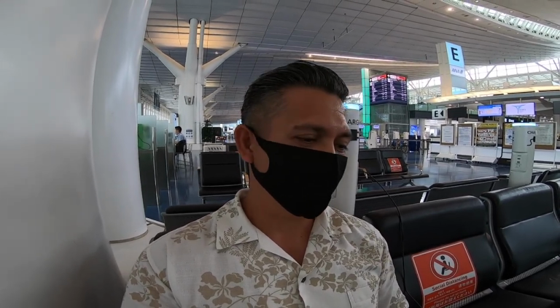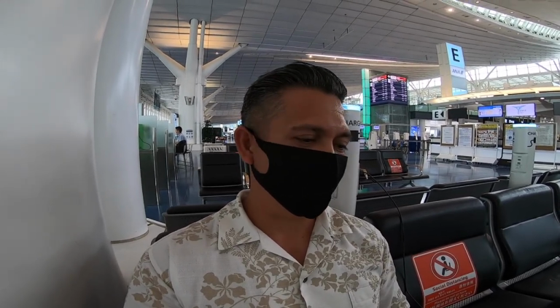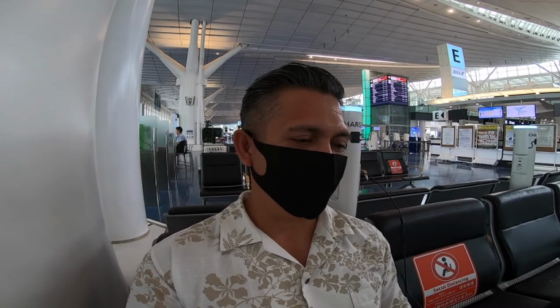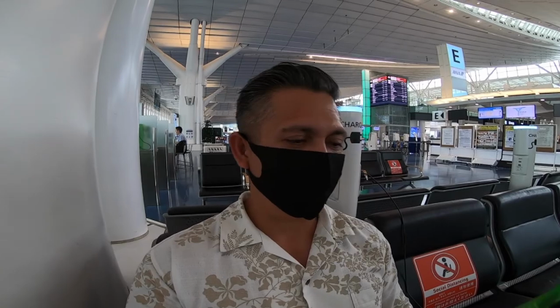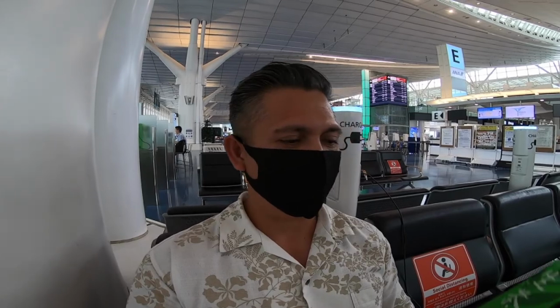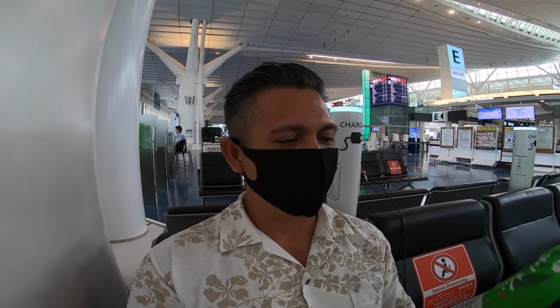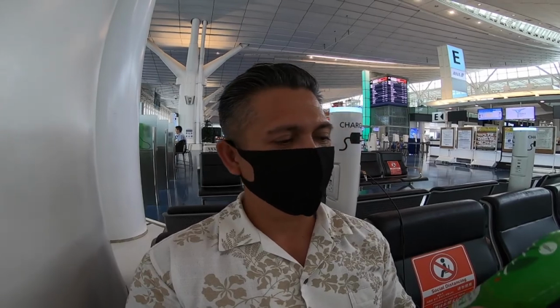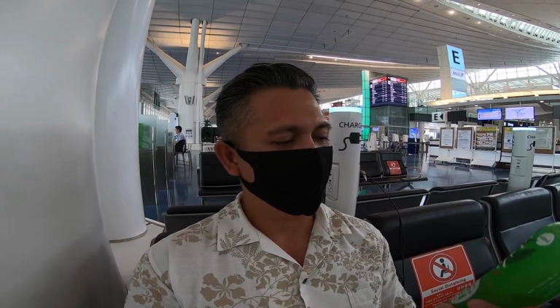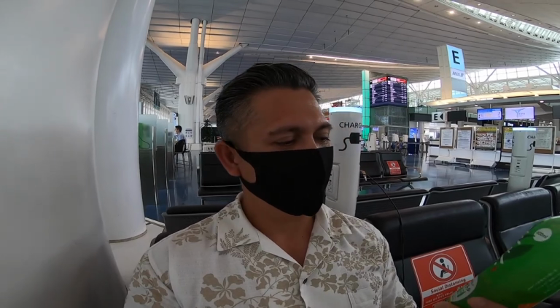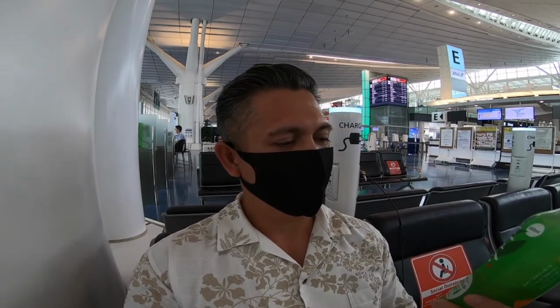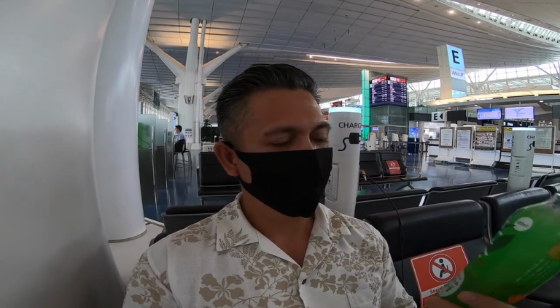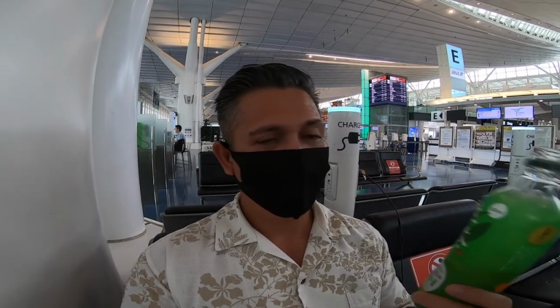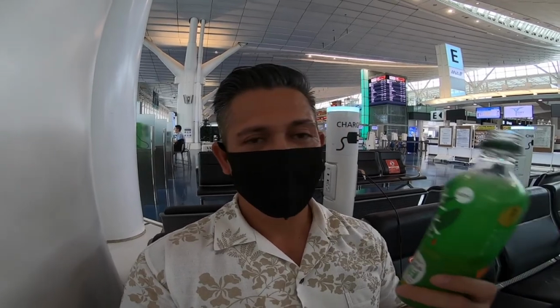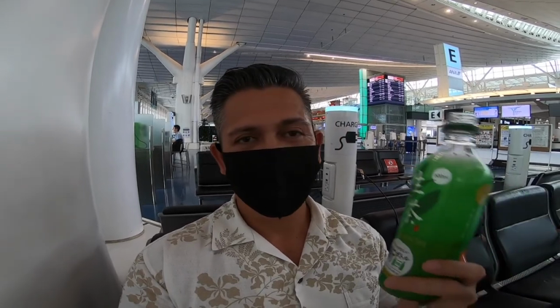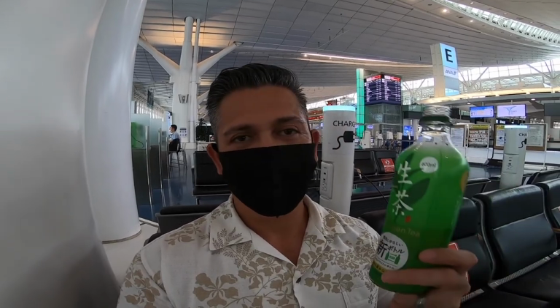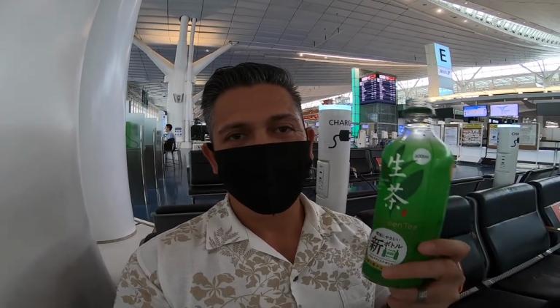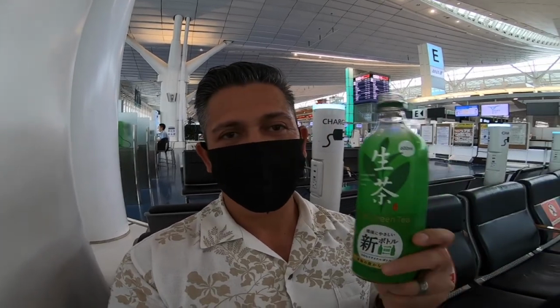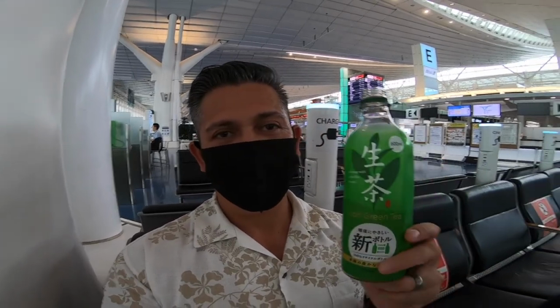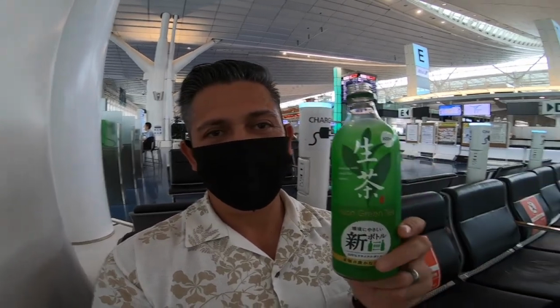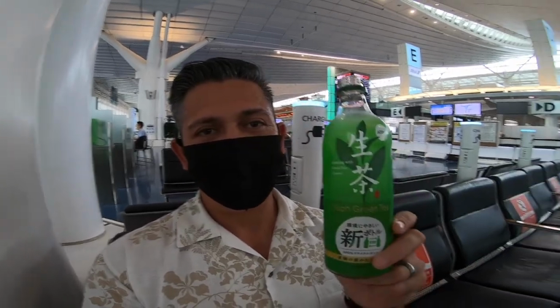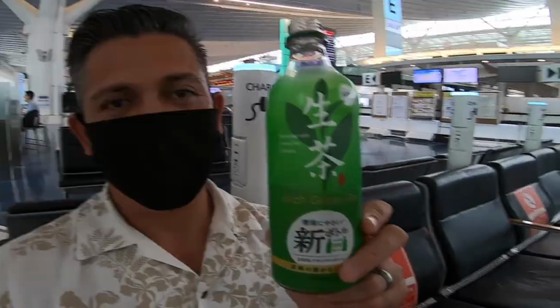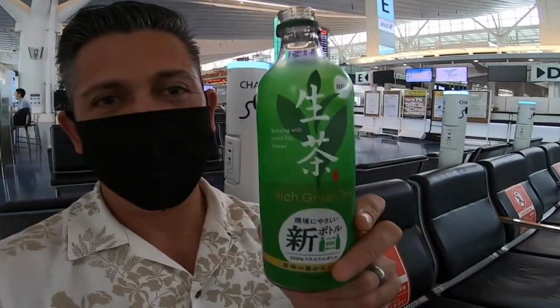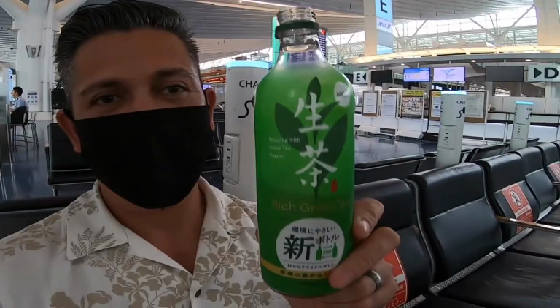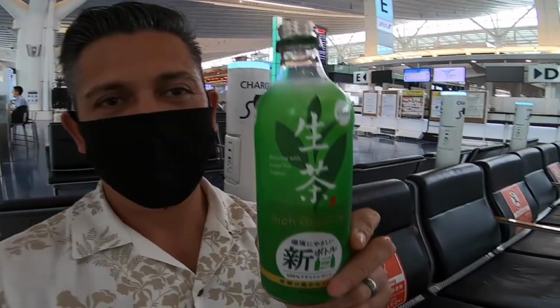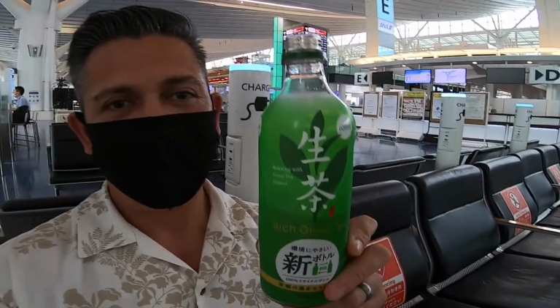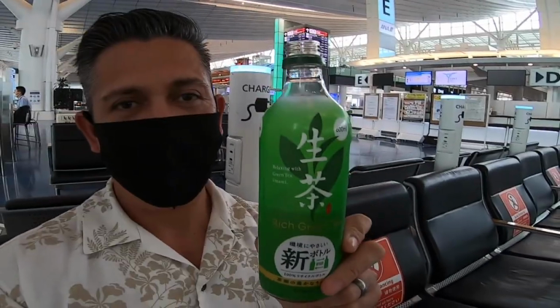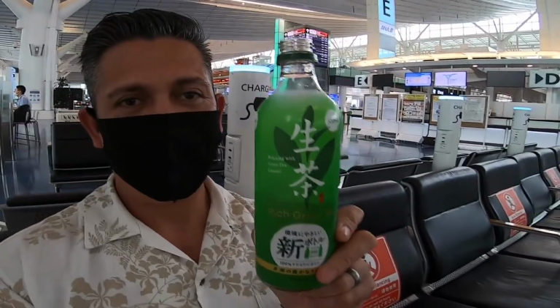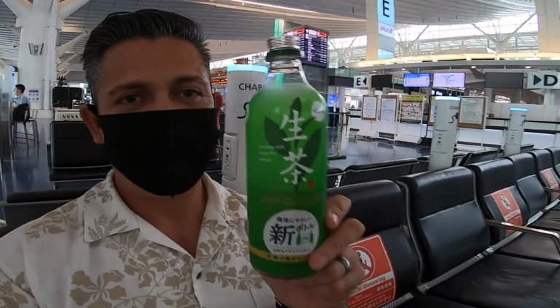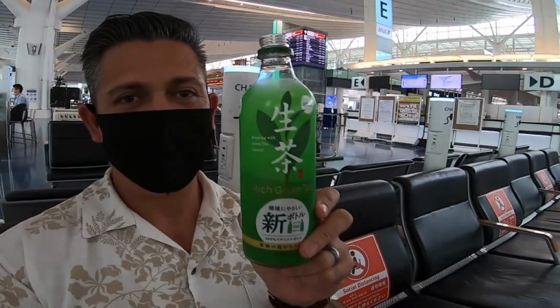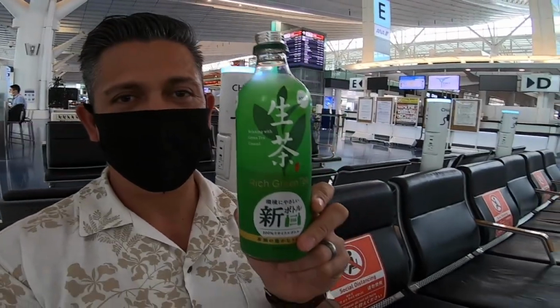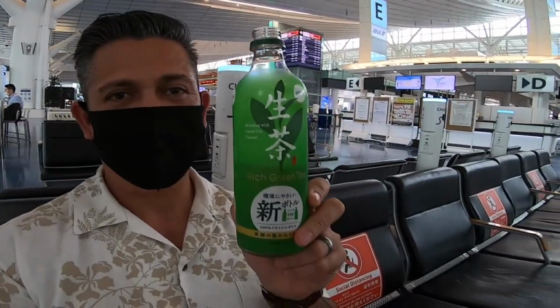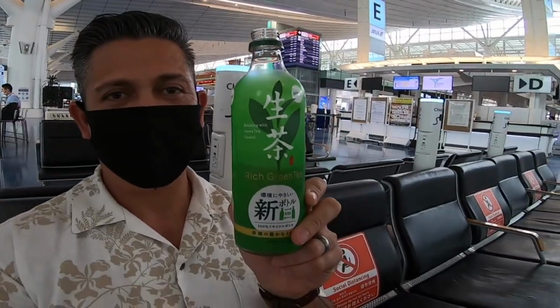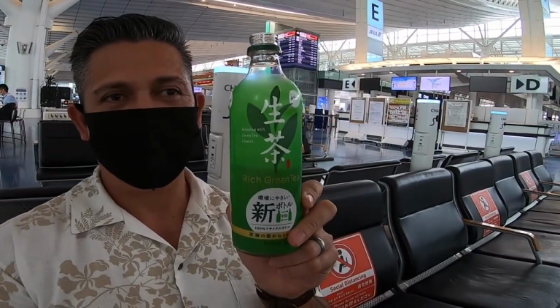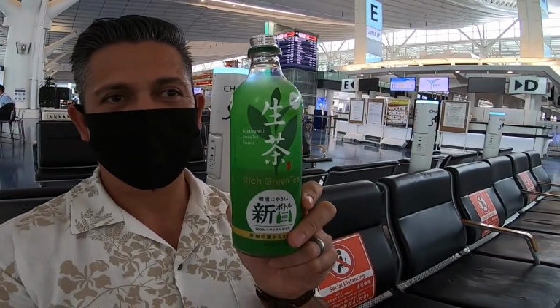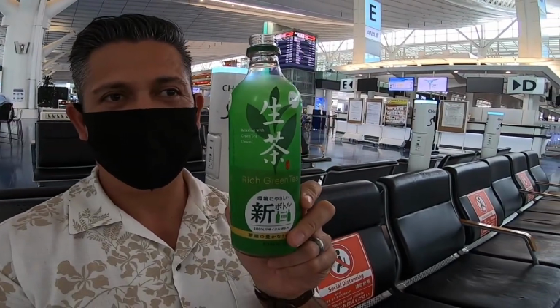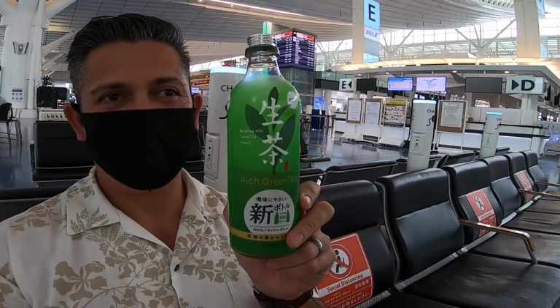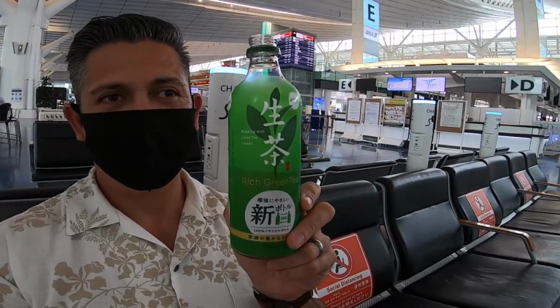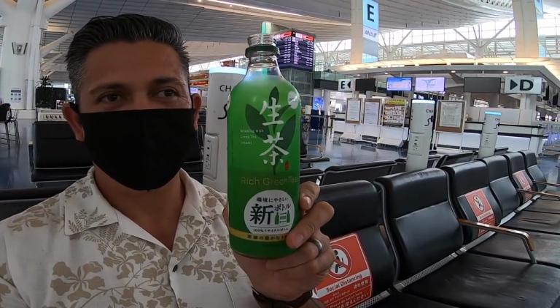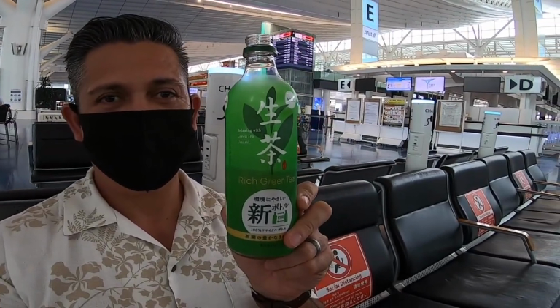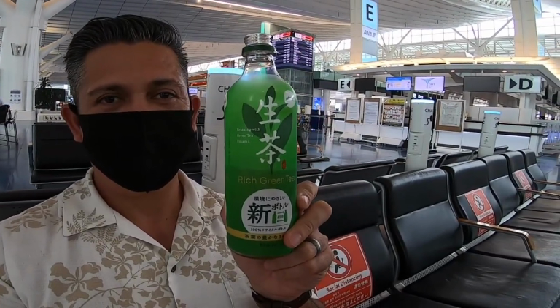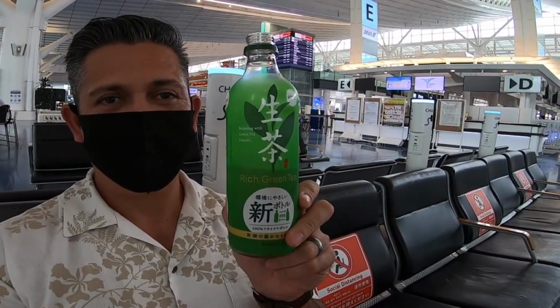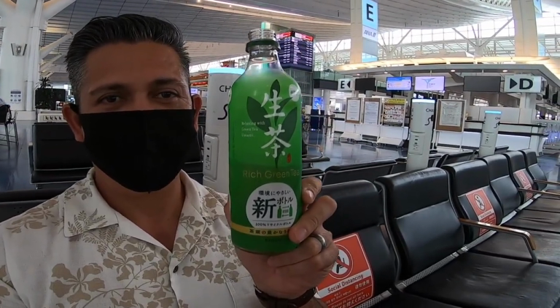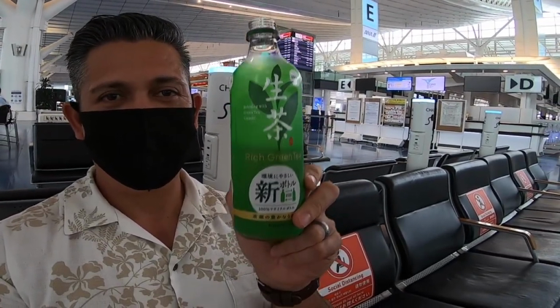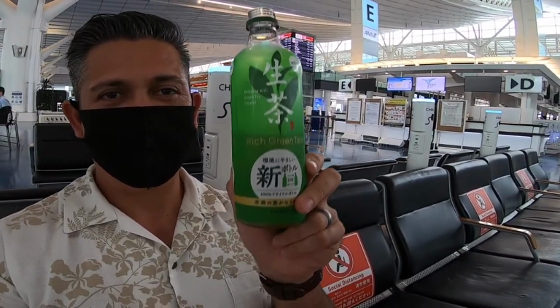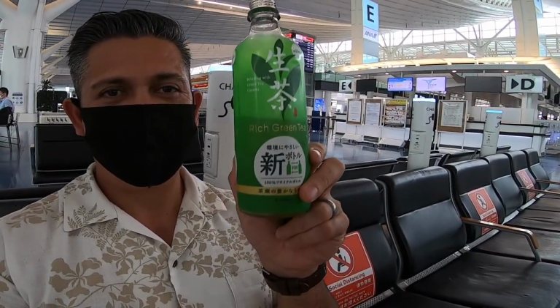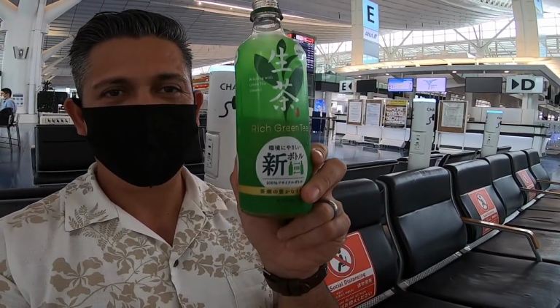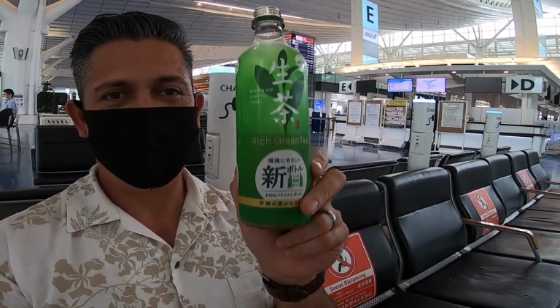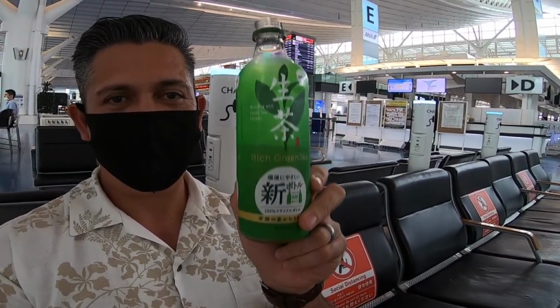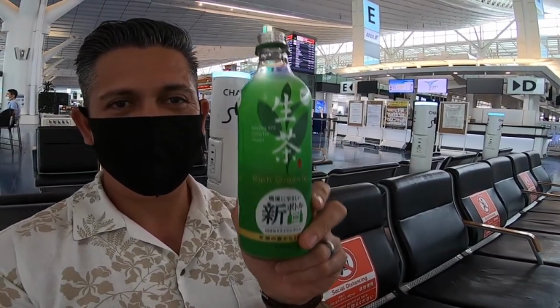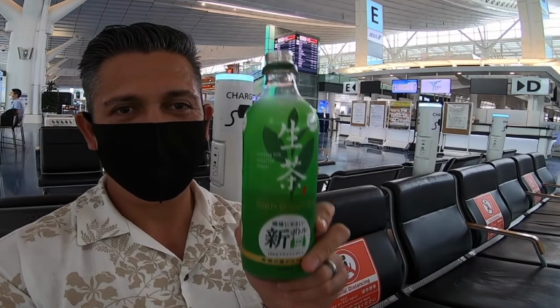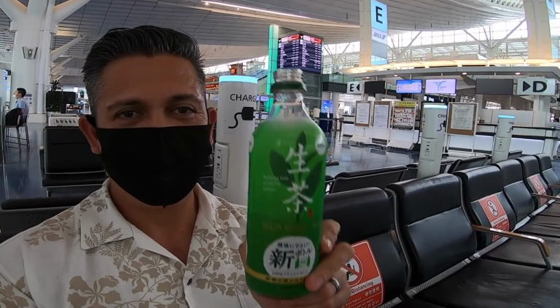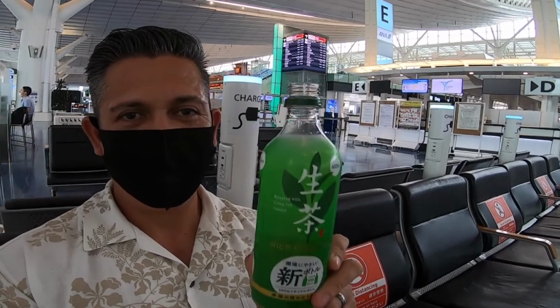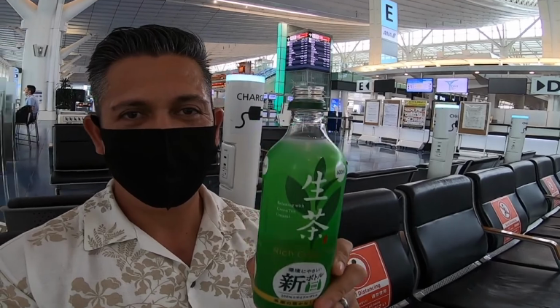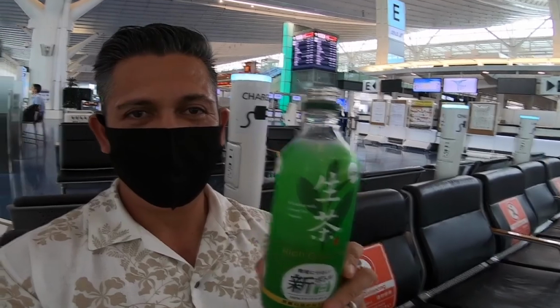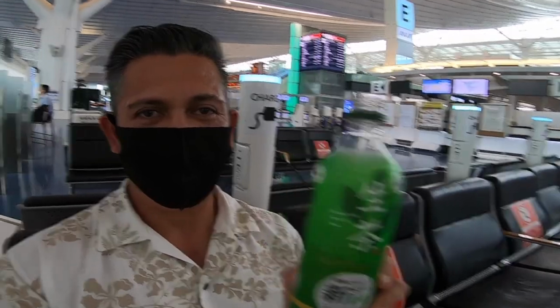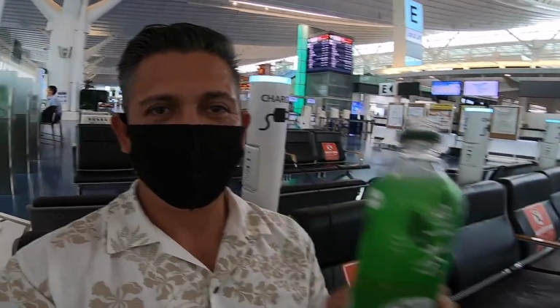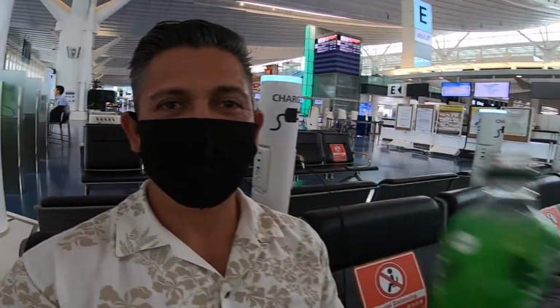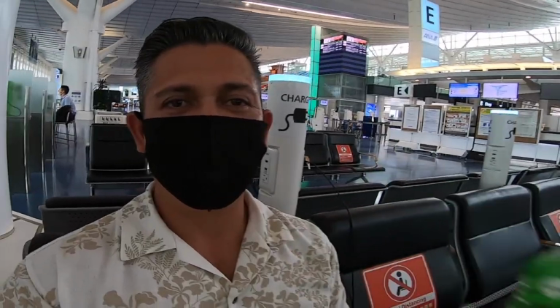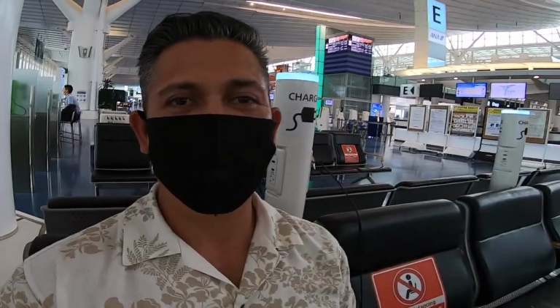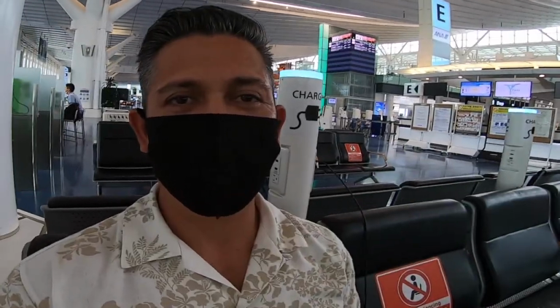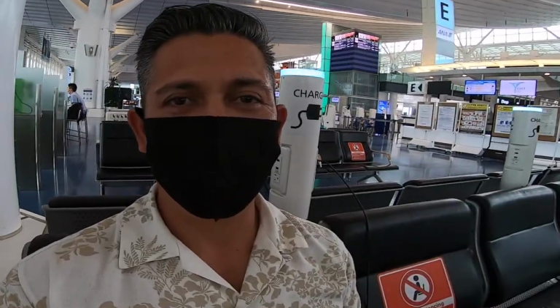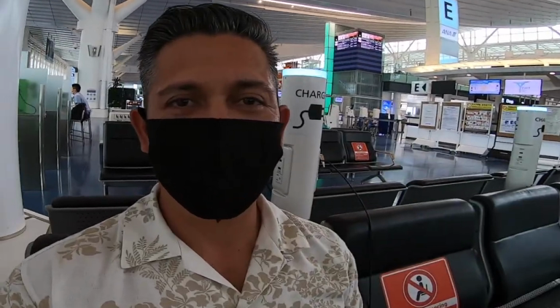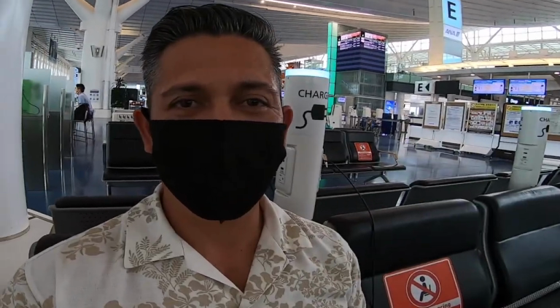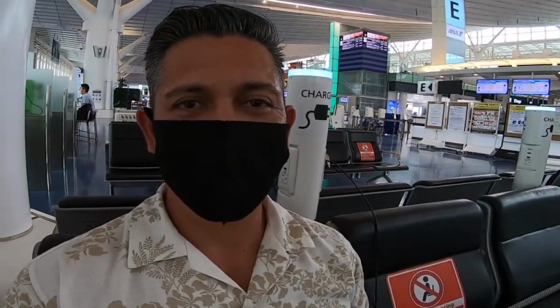I have to put my mask back on because everybody's looking at me. Anyway, if you're in Japan, have some of this green tea — good for you, good for me.